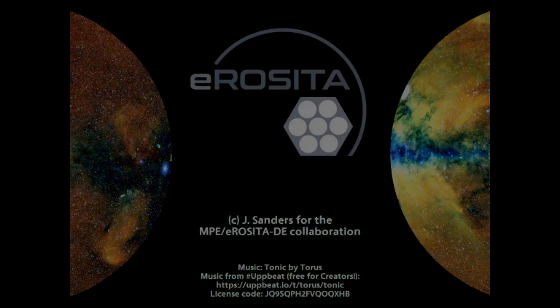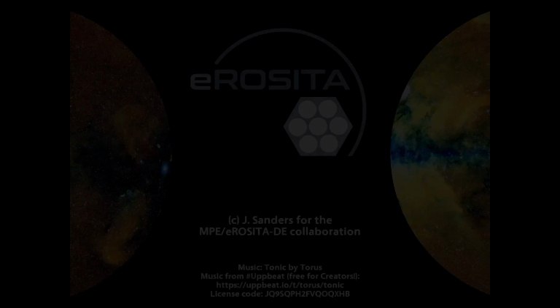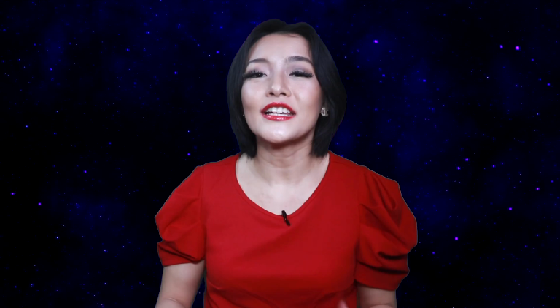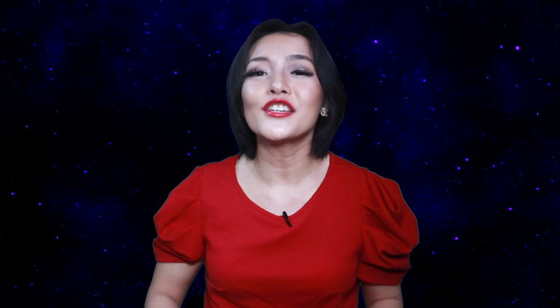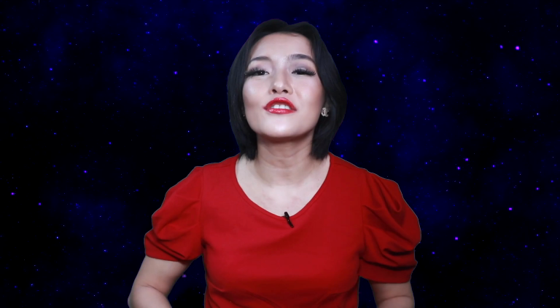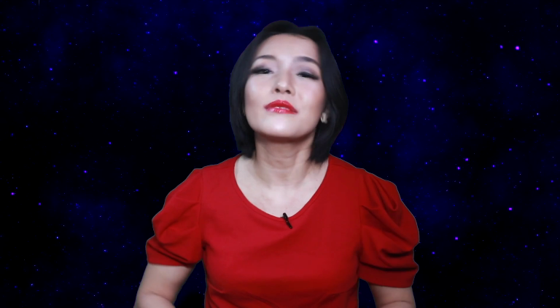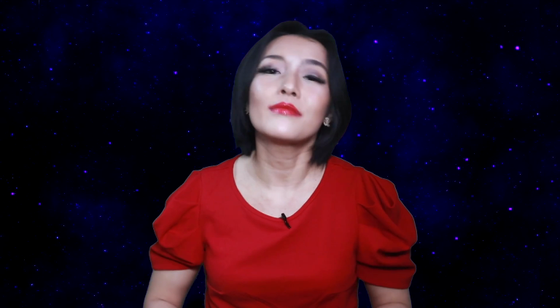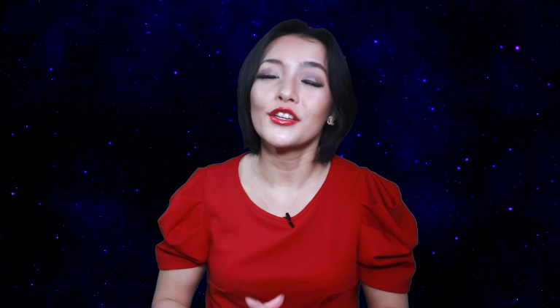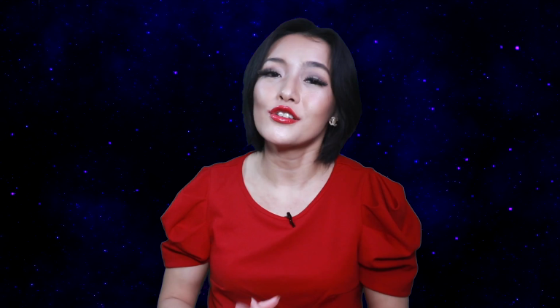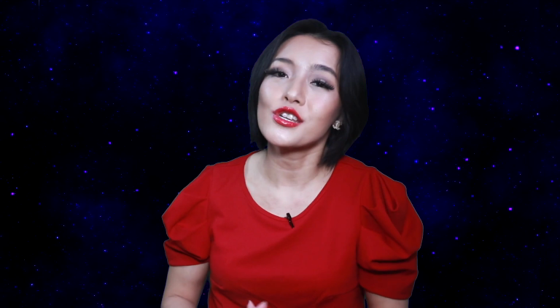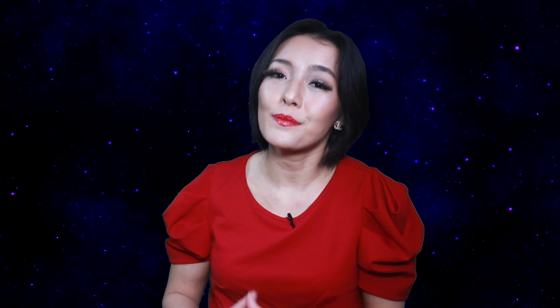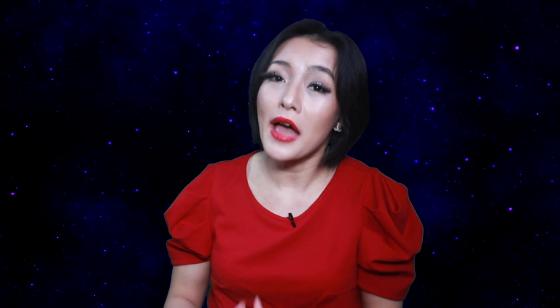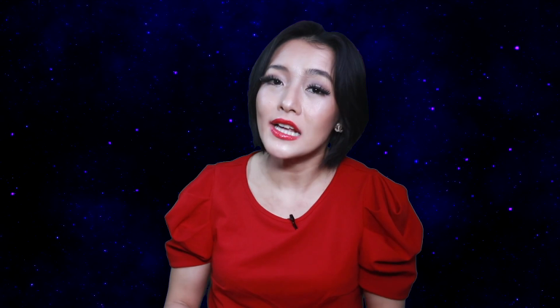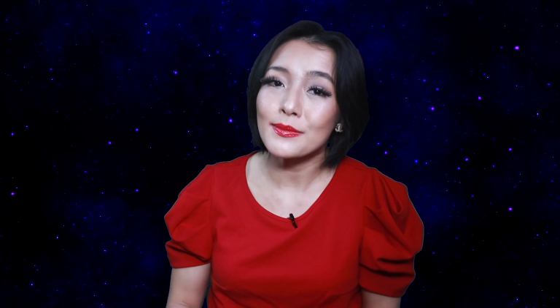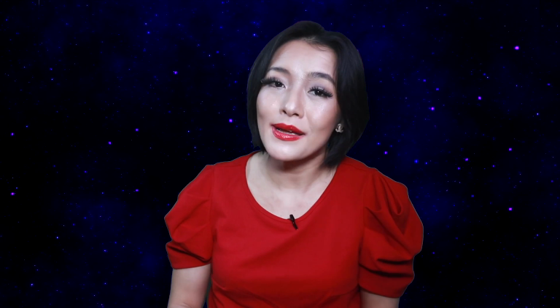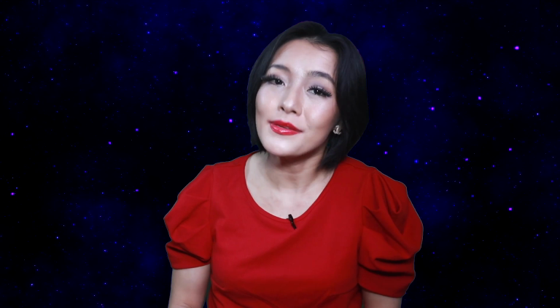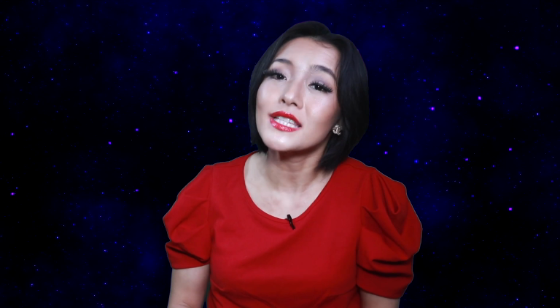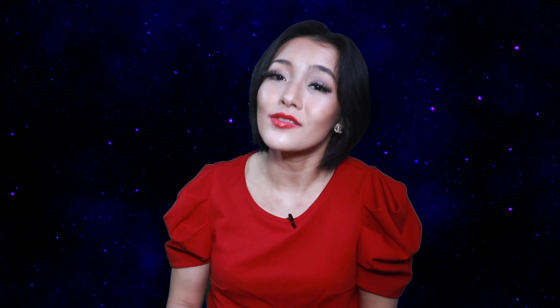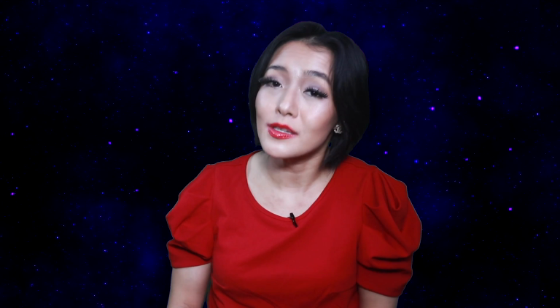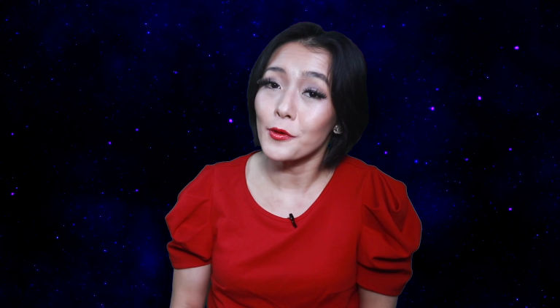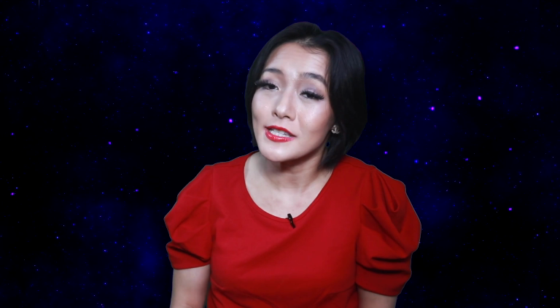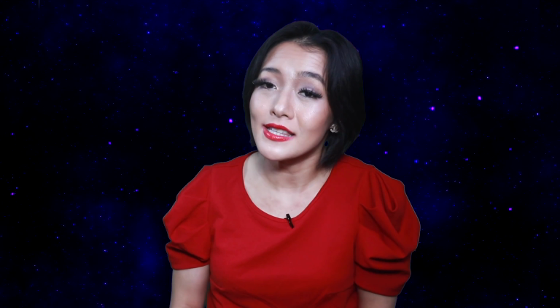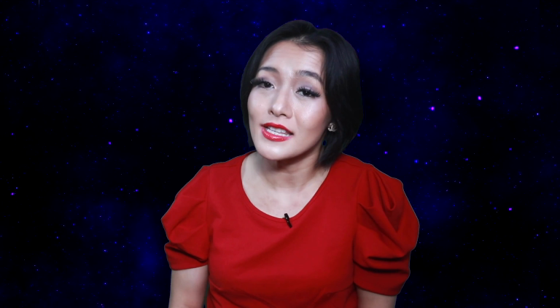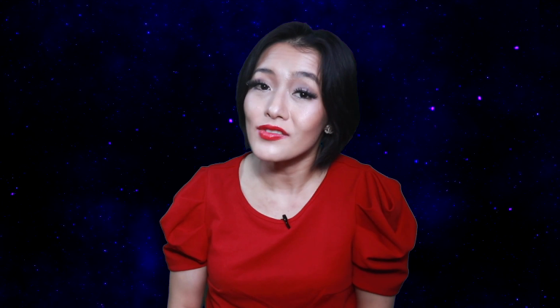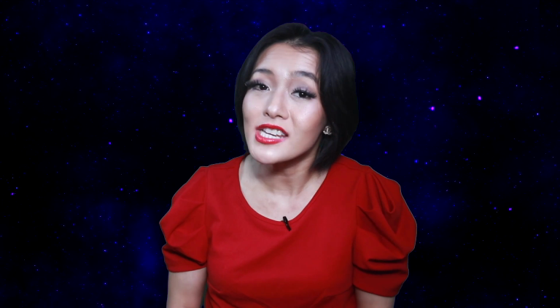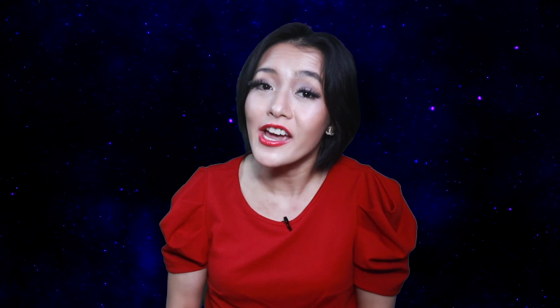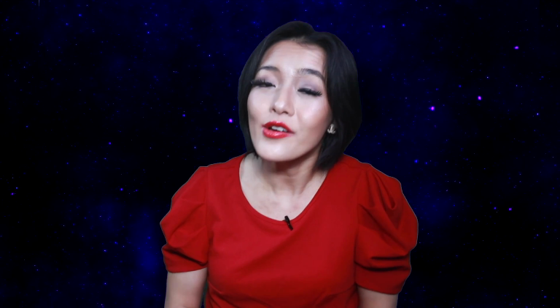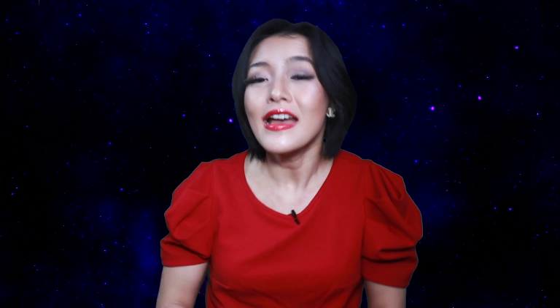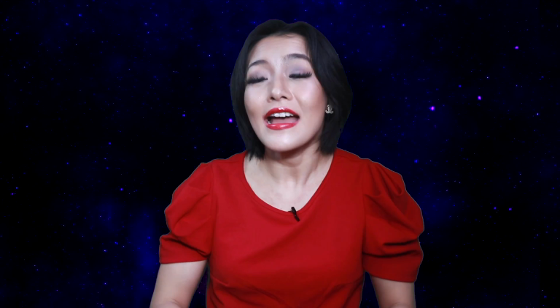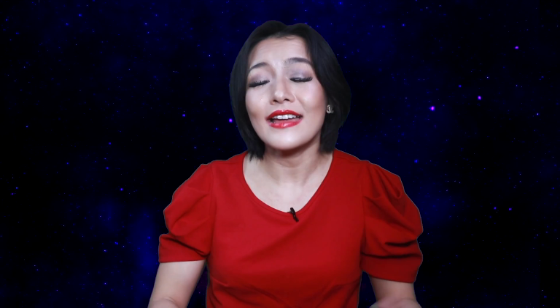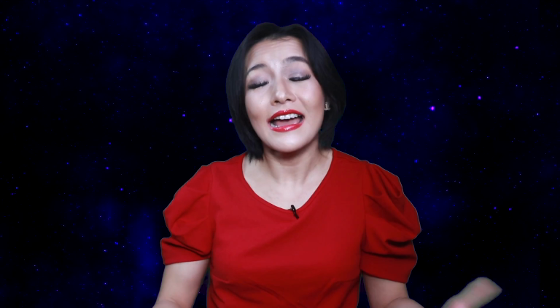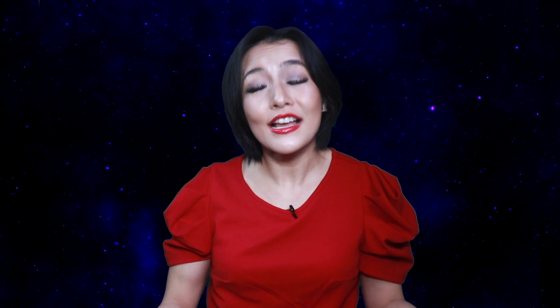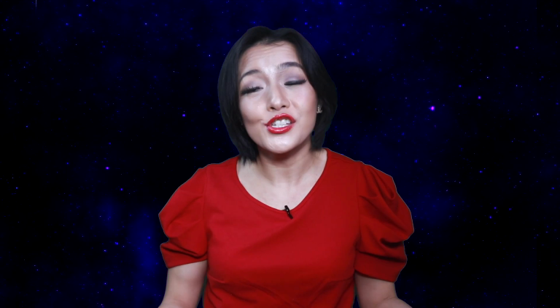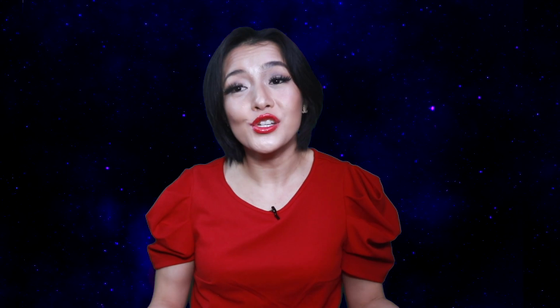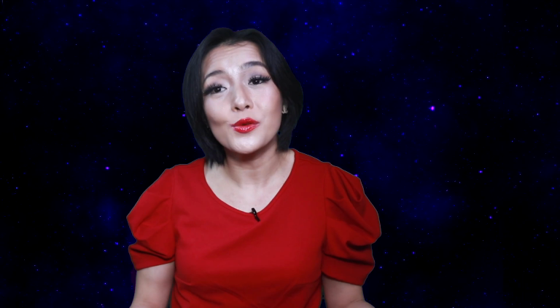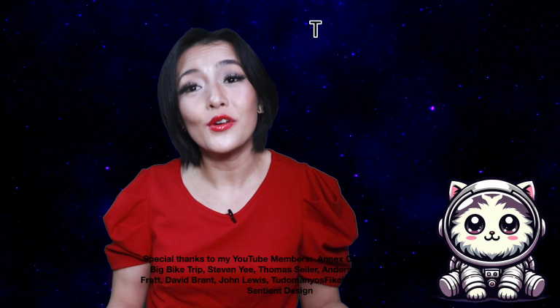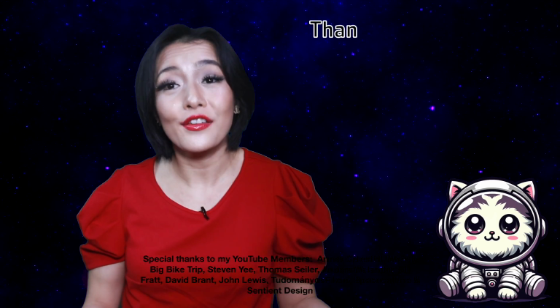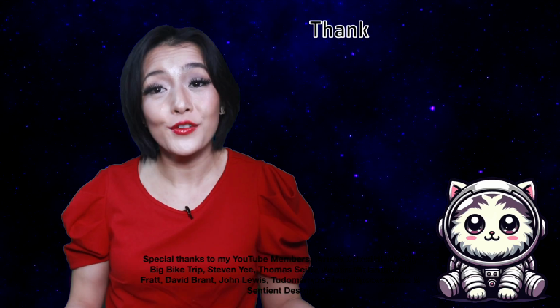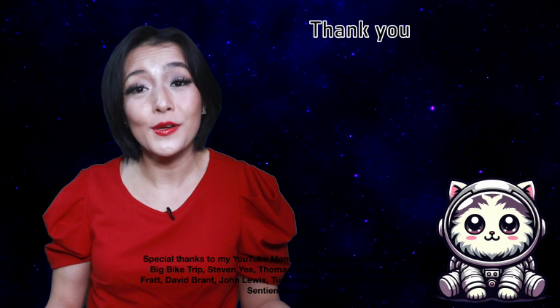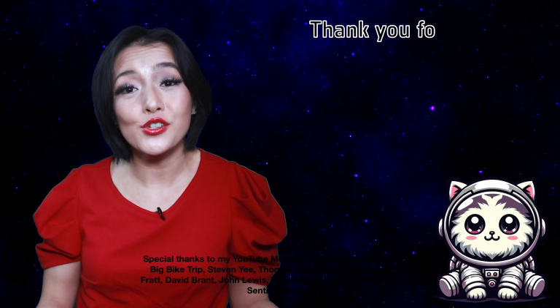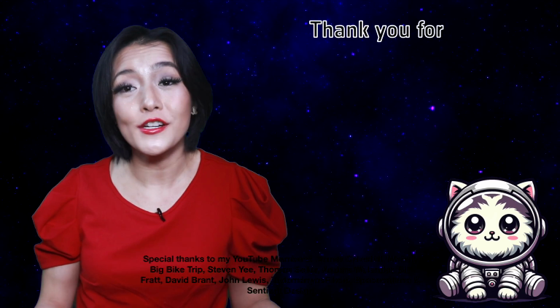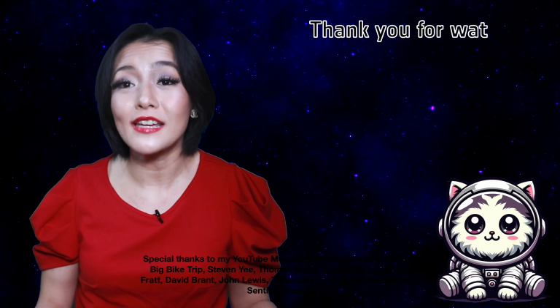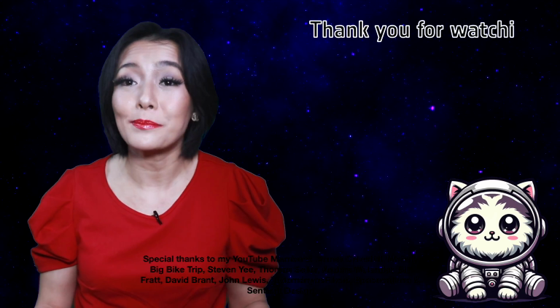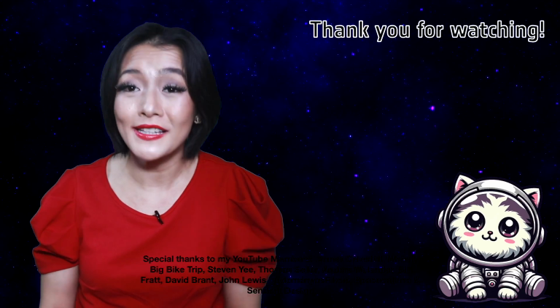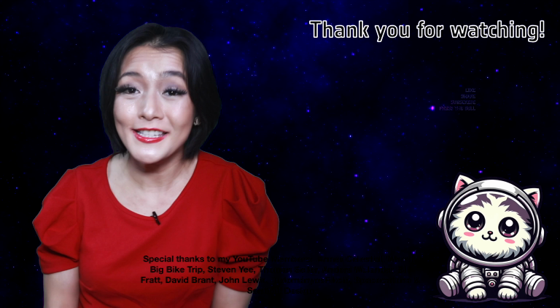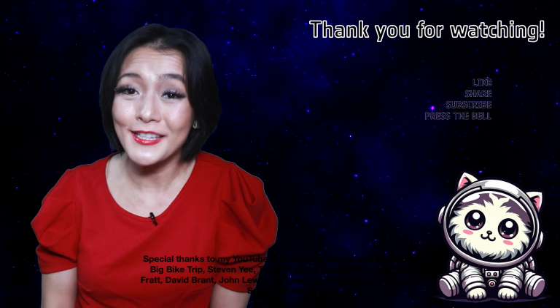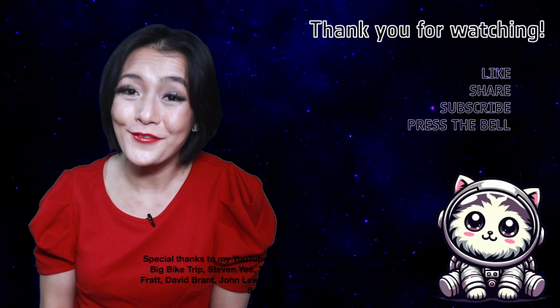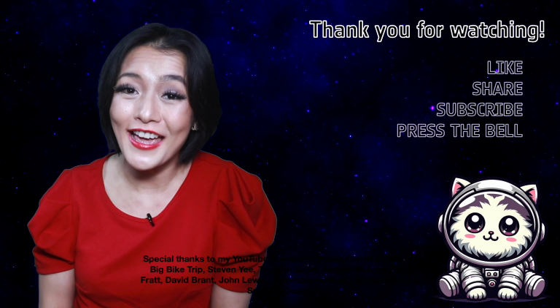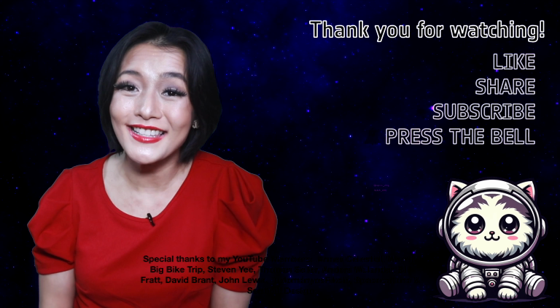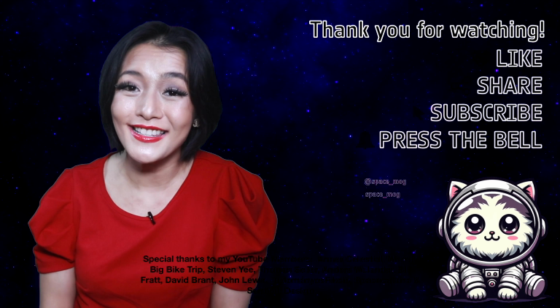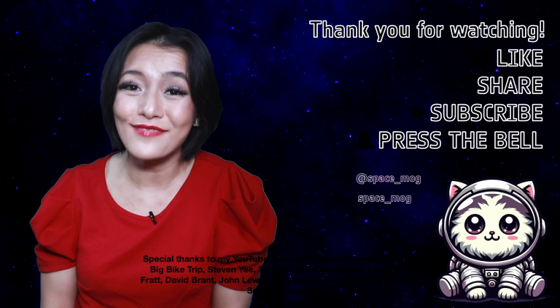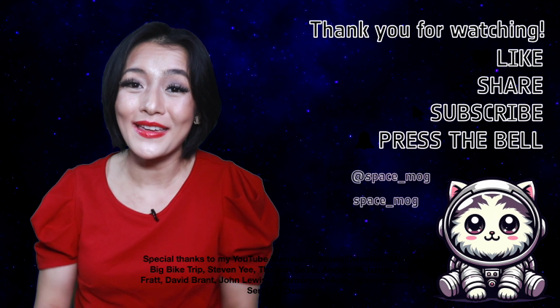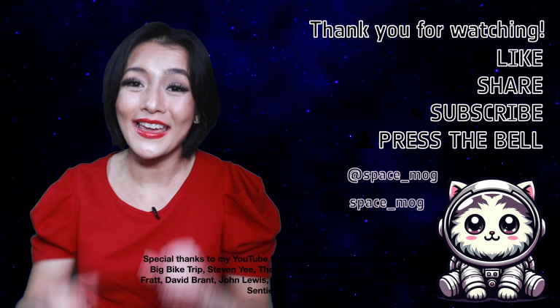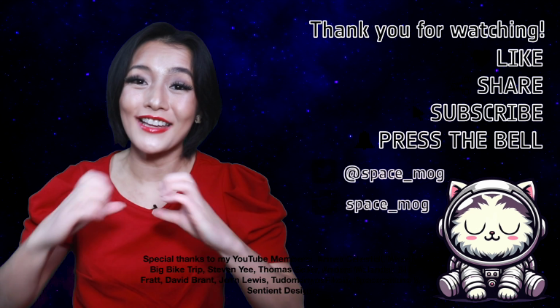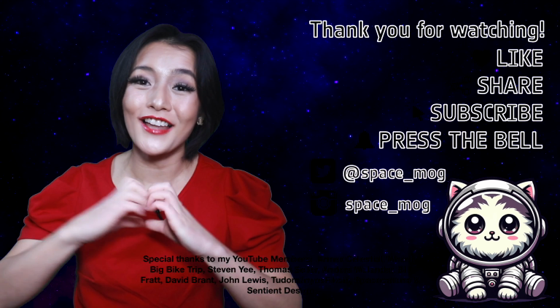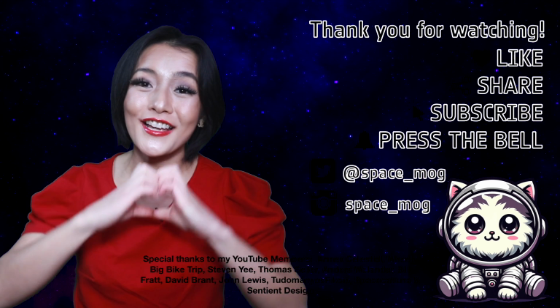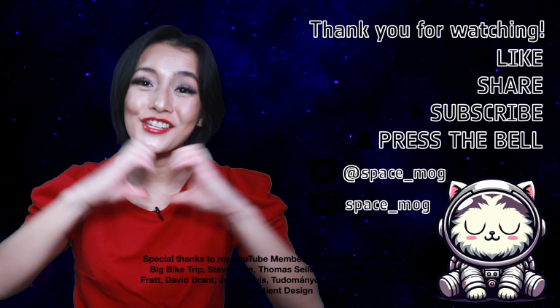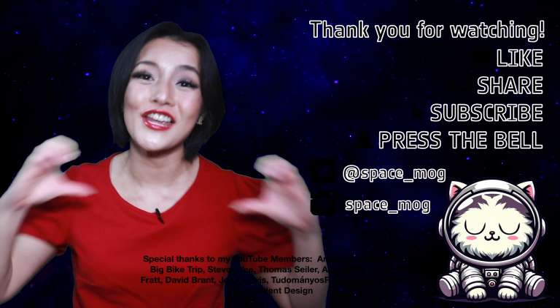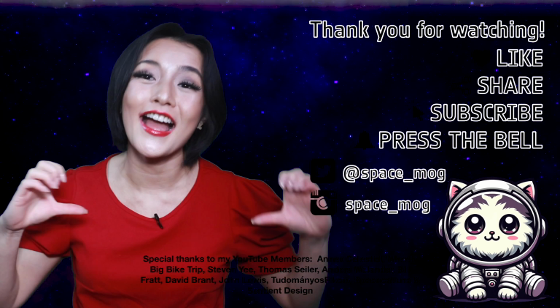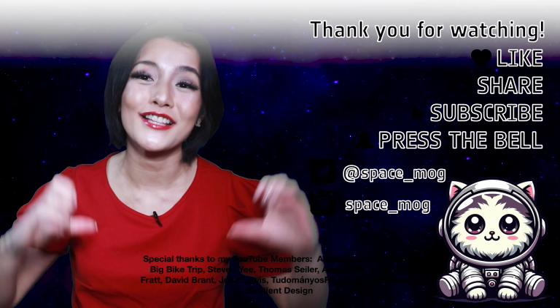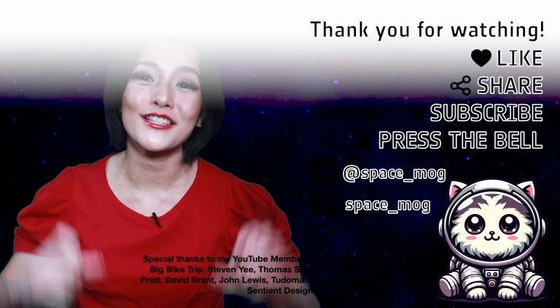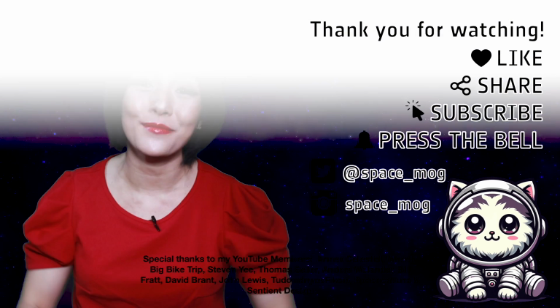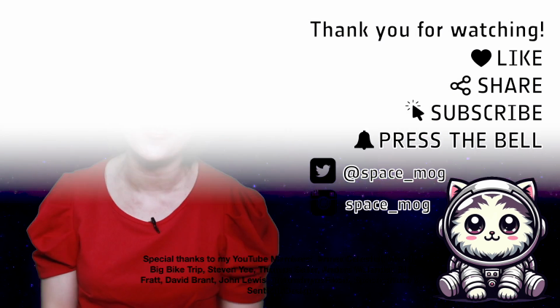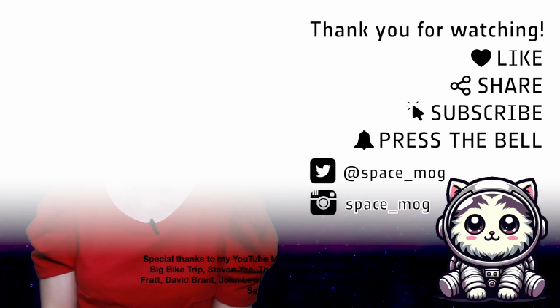Thank you to my YouTube Perks members for supporting this video, and as usual, if you enjoyed it, please don't forget to leave a like, share, and subscribe.